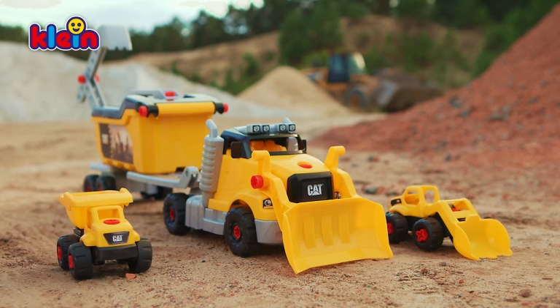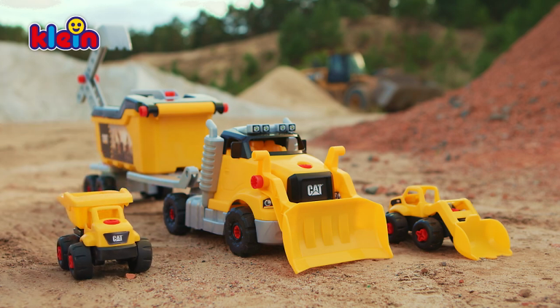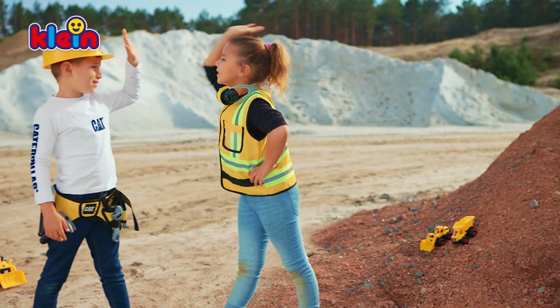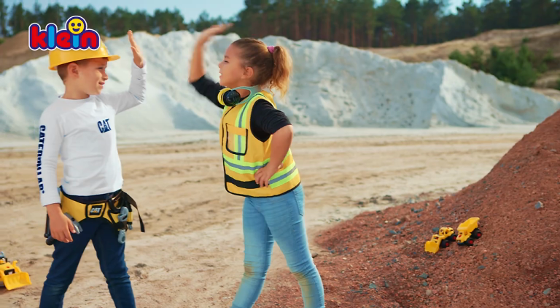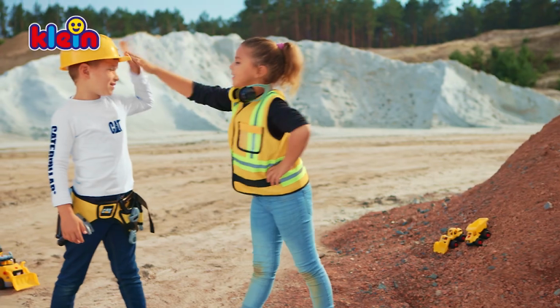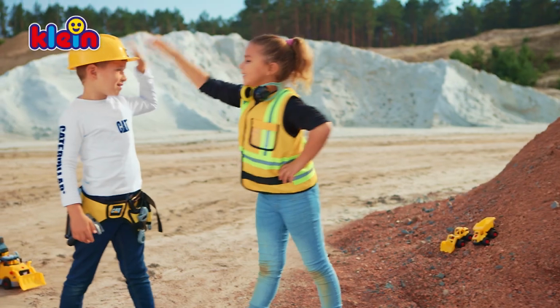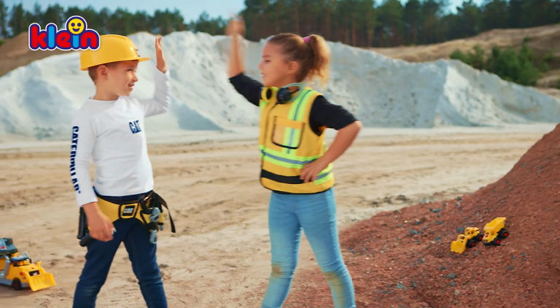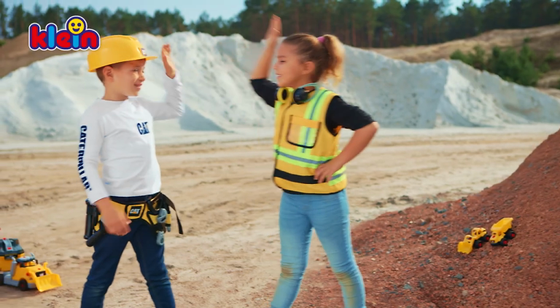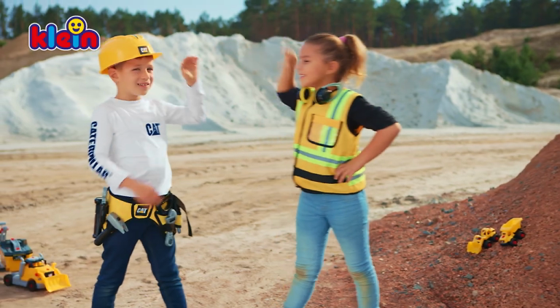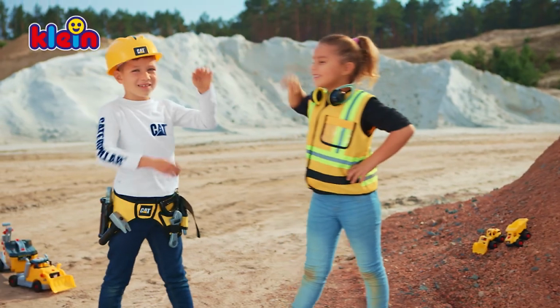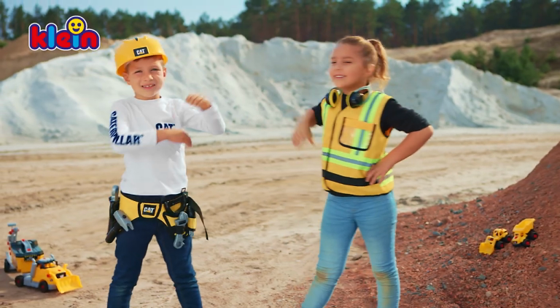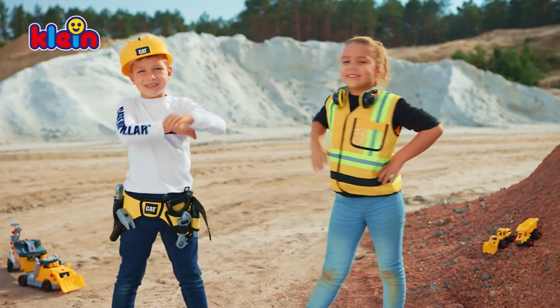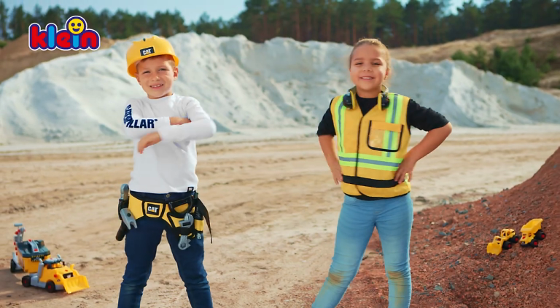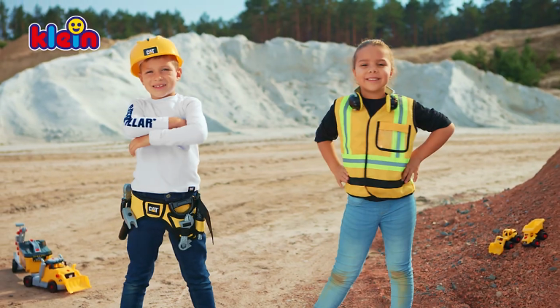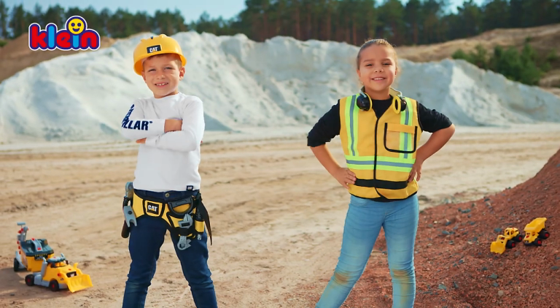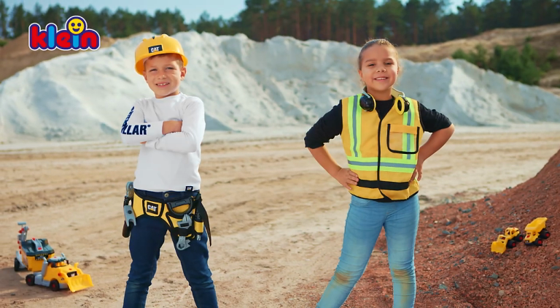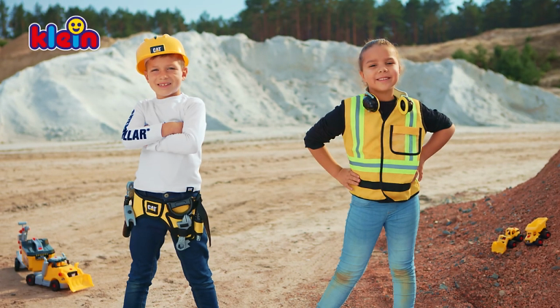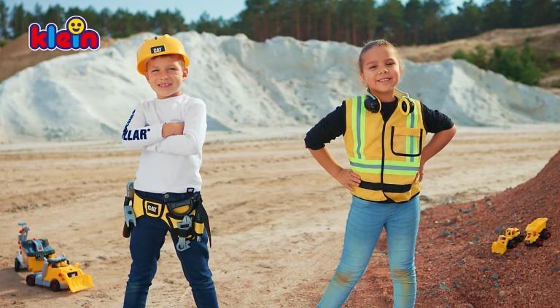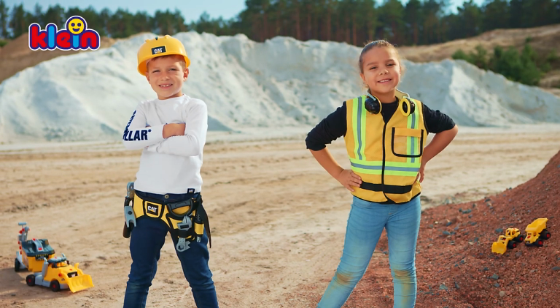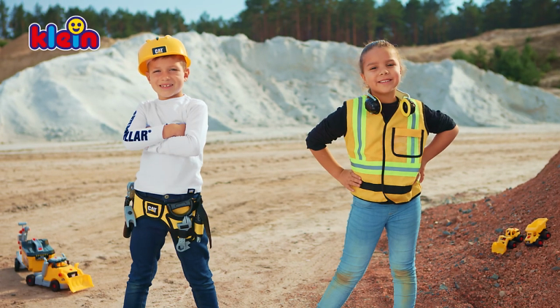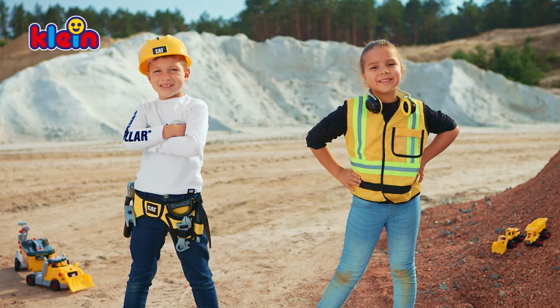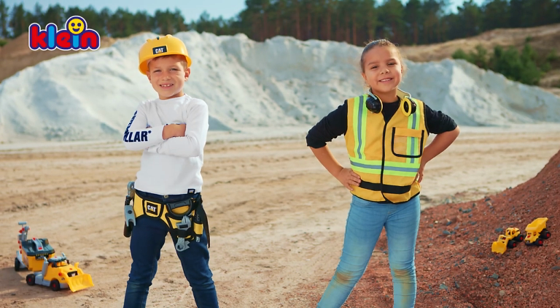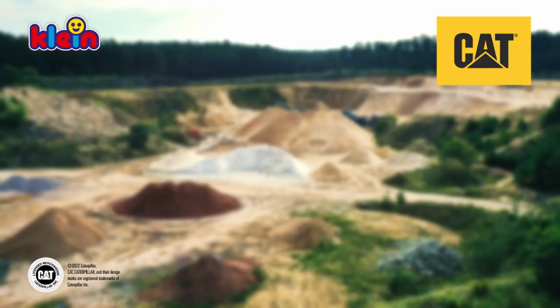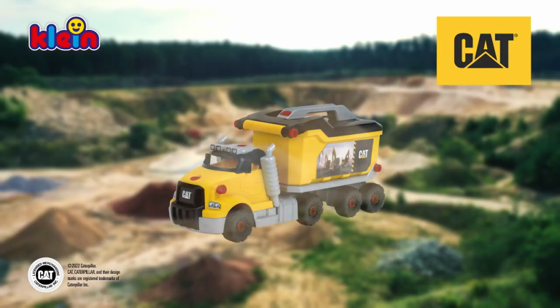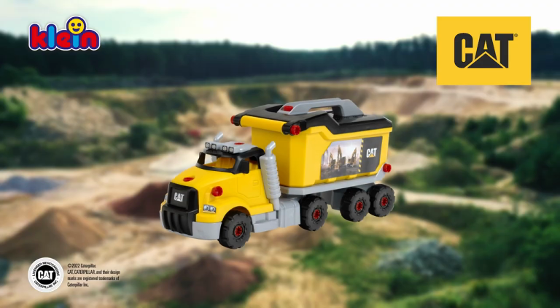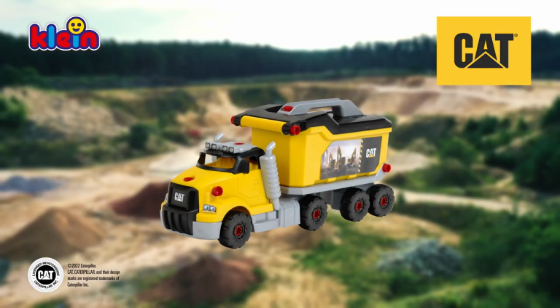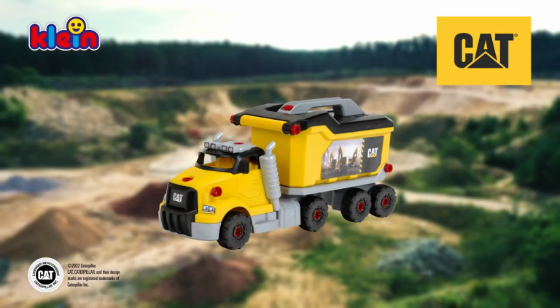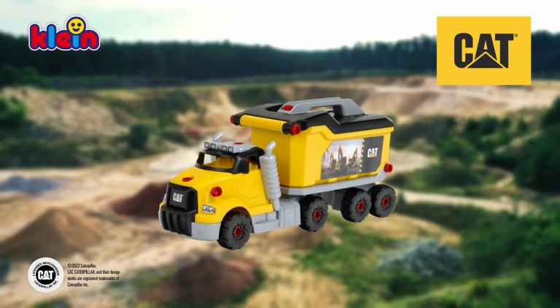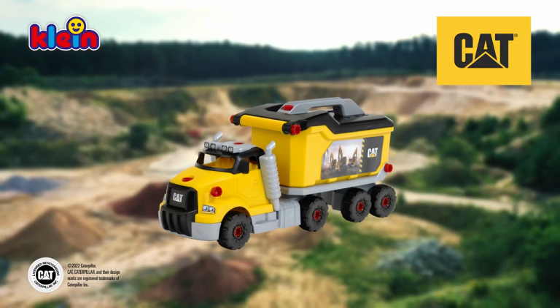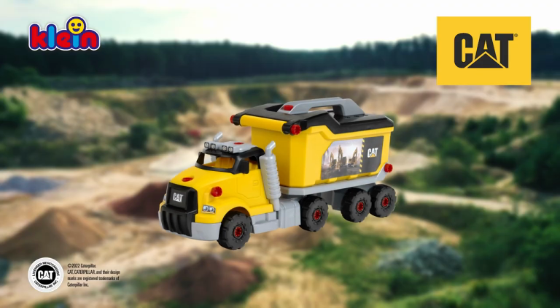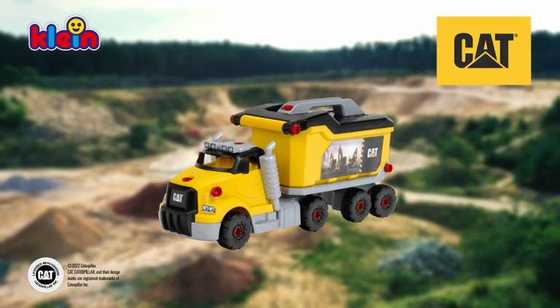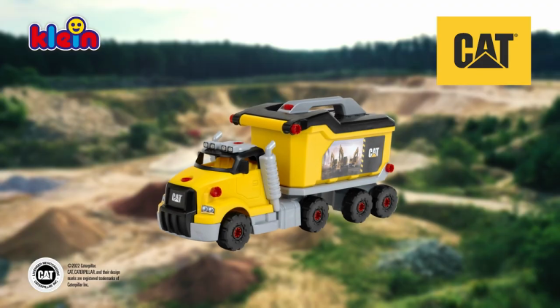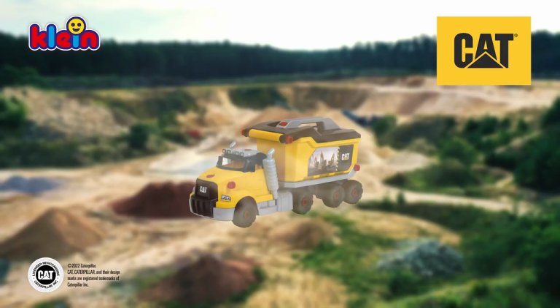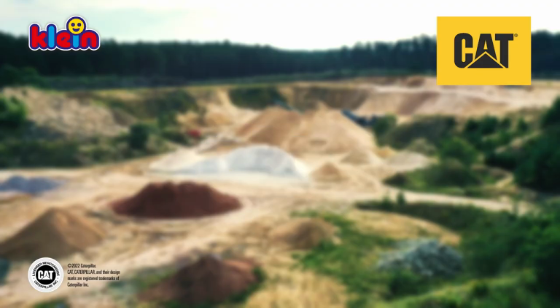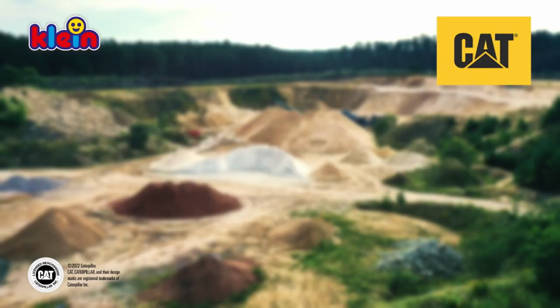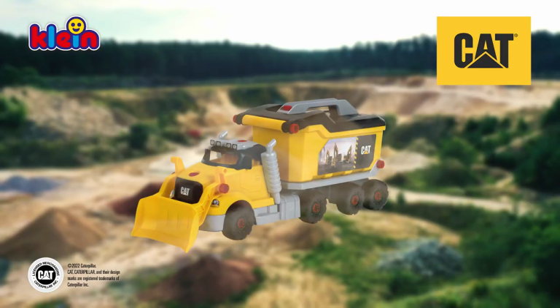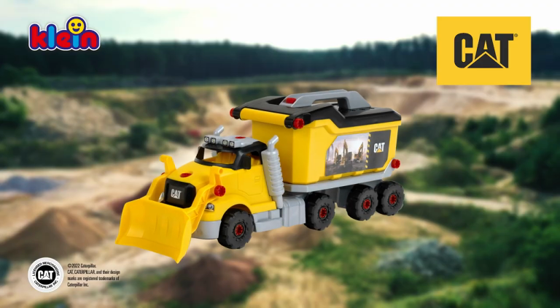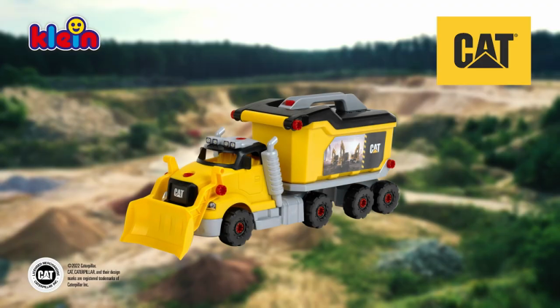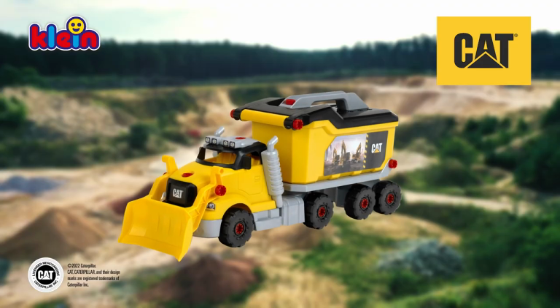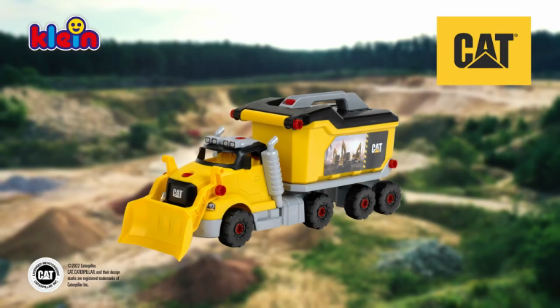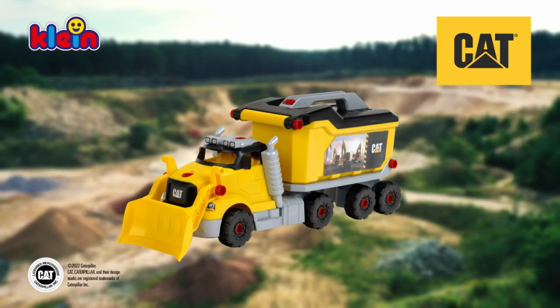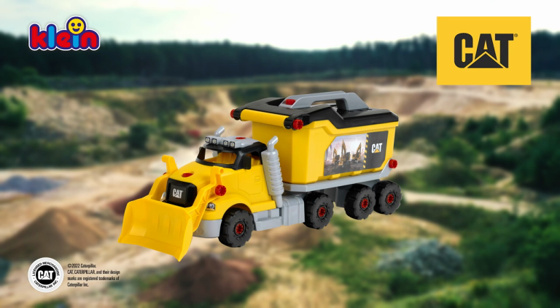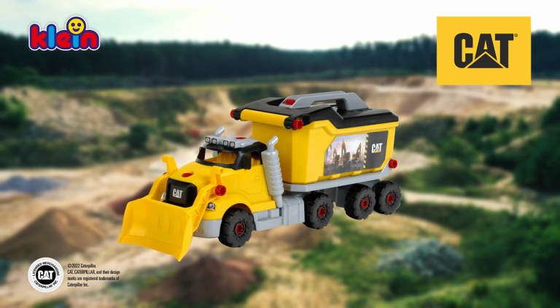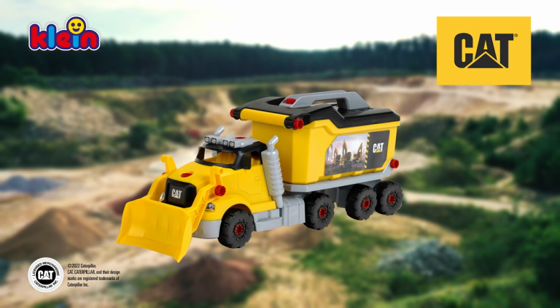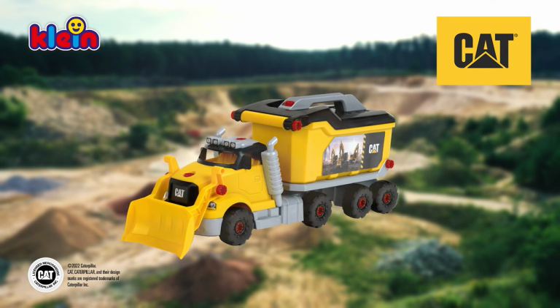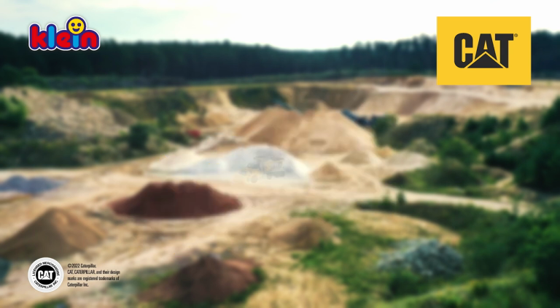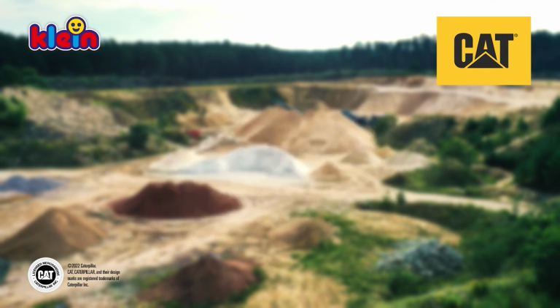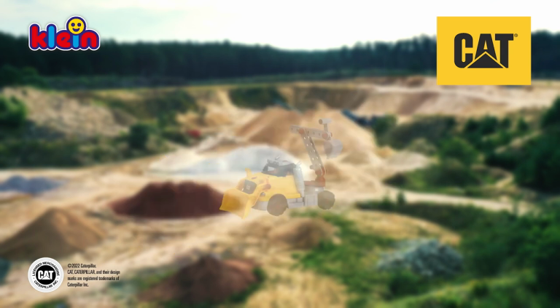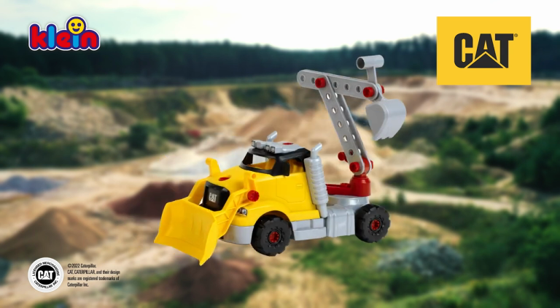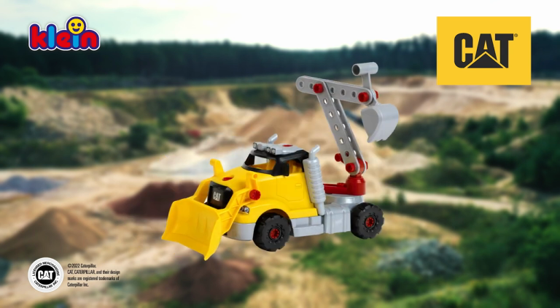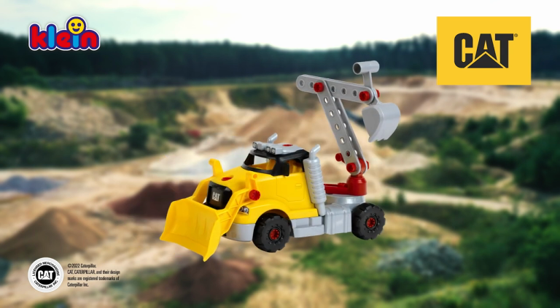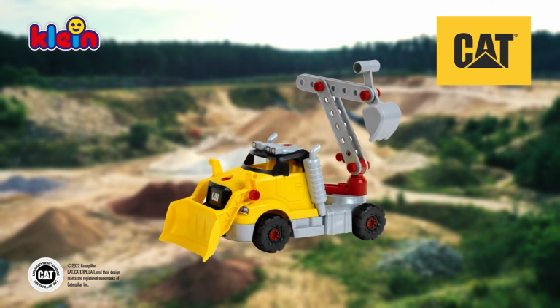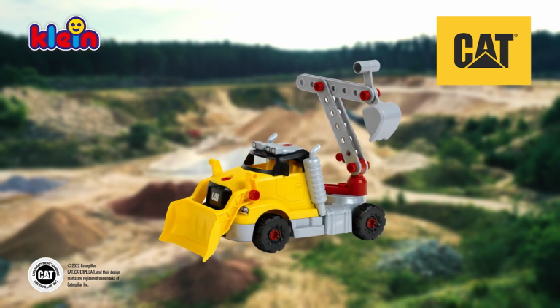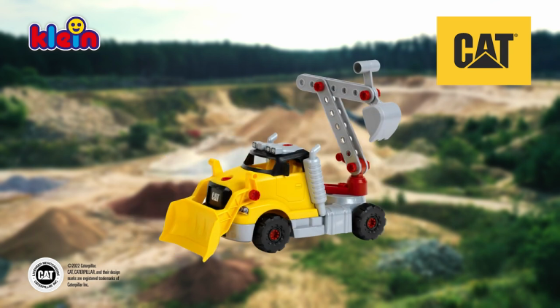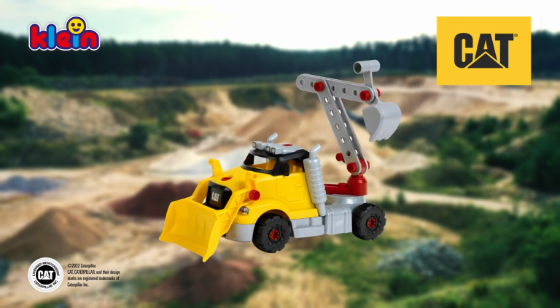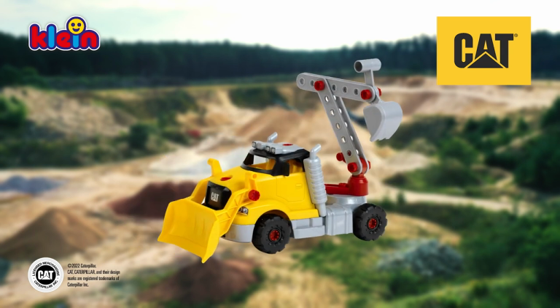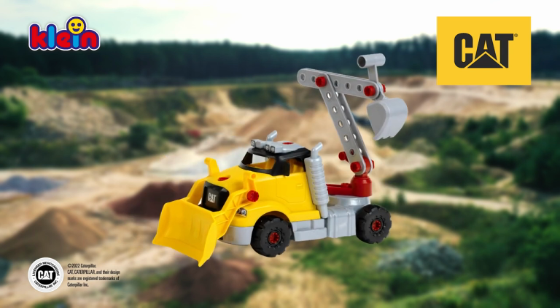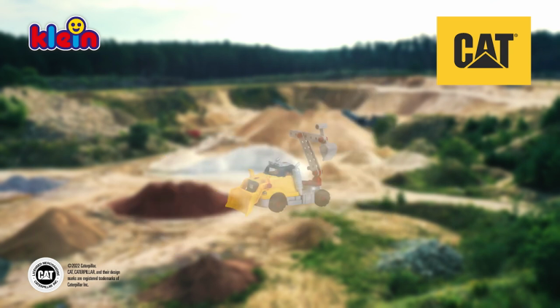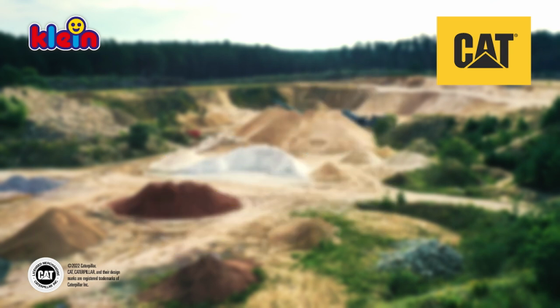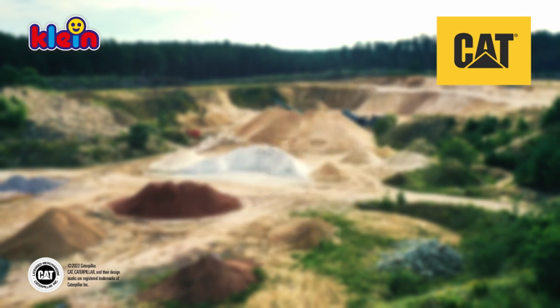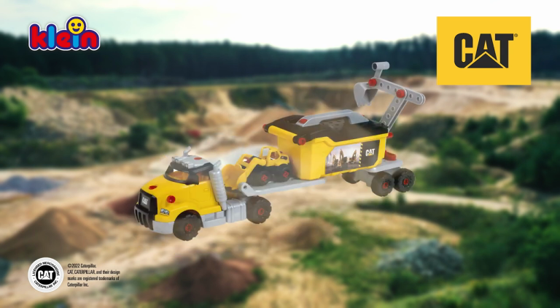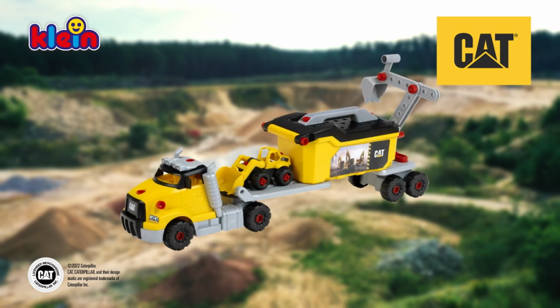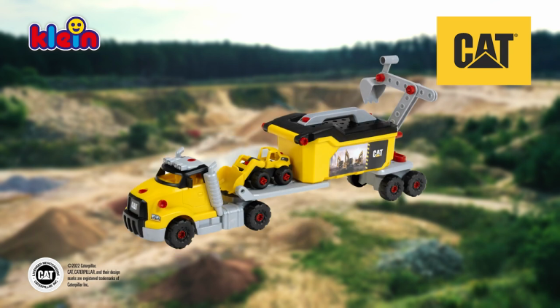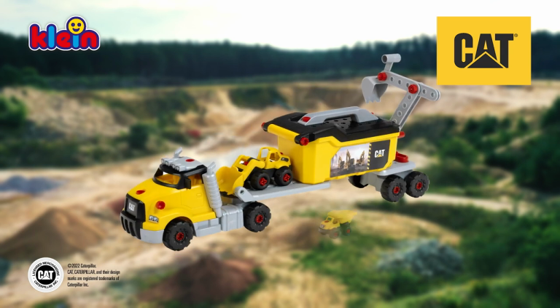Truly a great team, at hand on every construction site. The new Cat Screw Truck from Climb Toys.